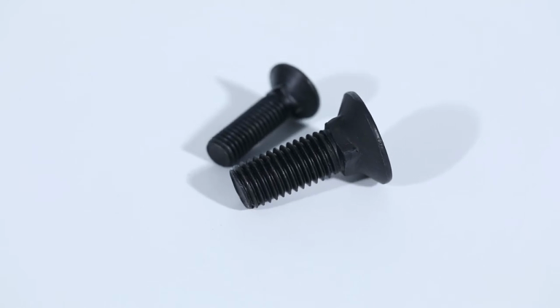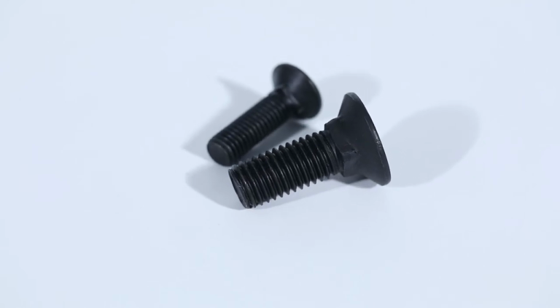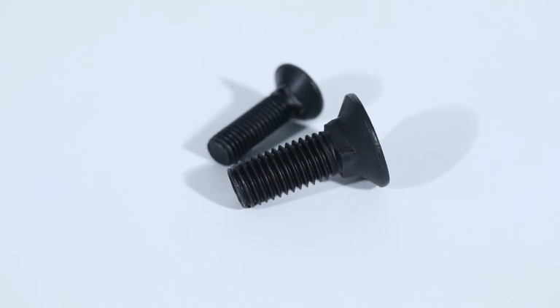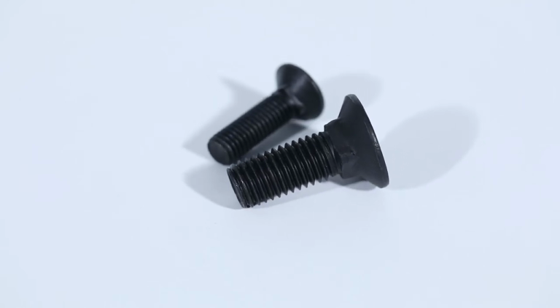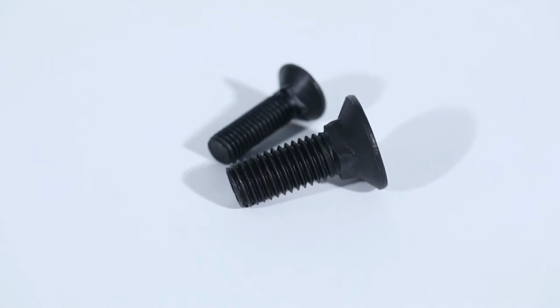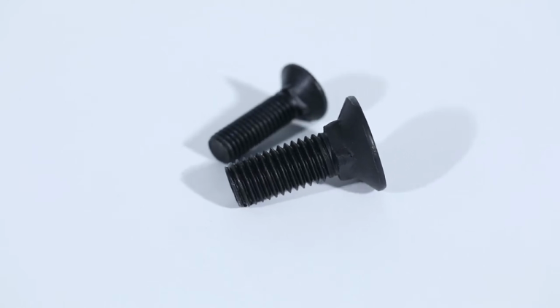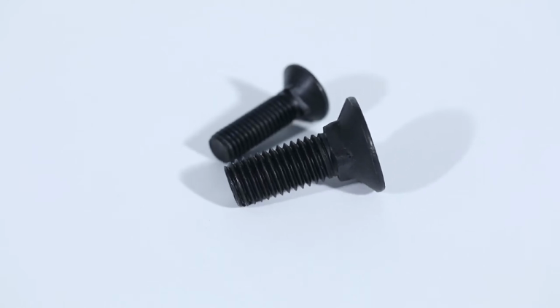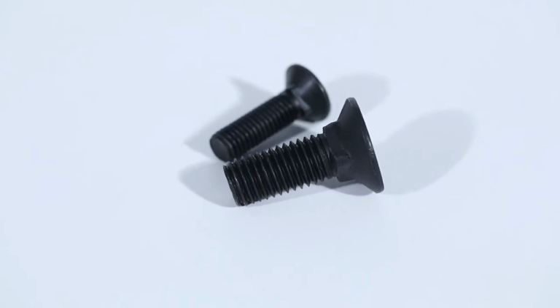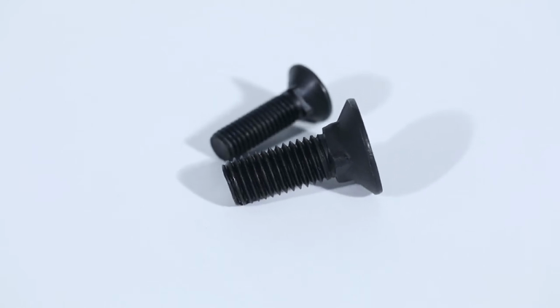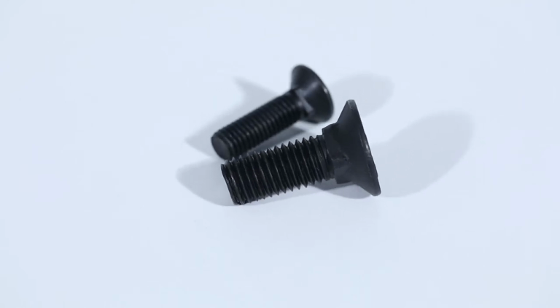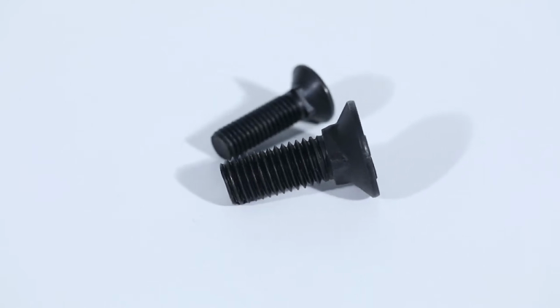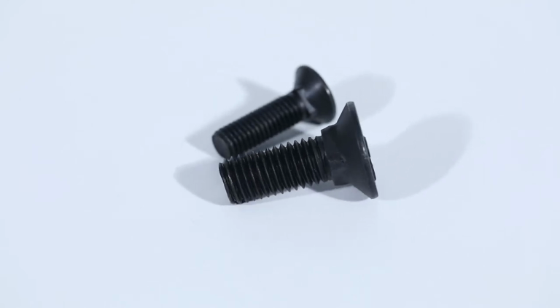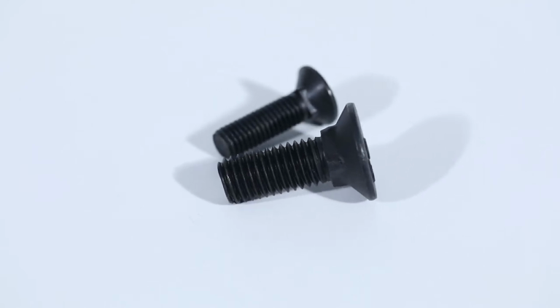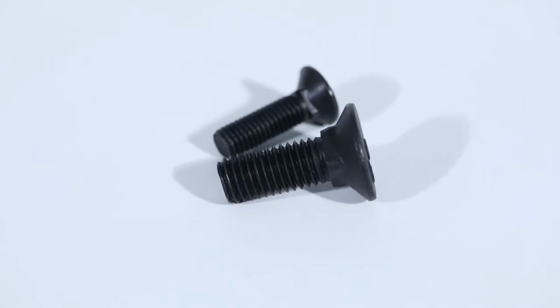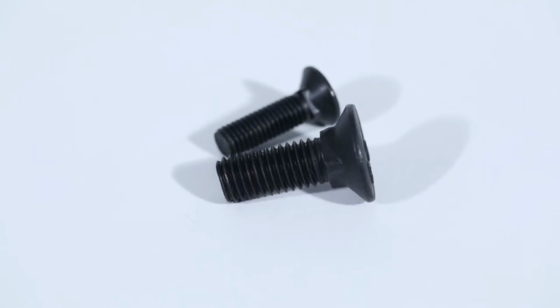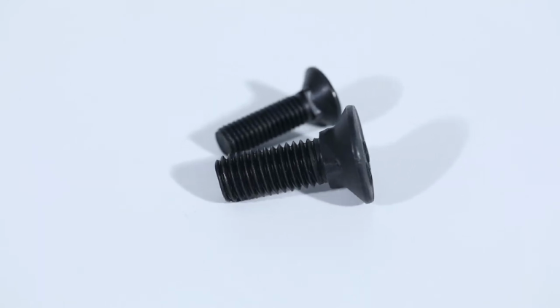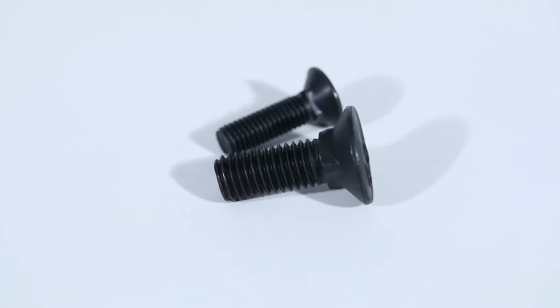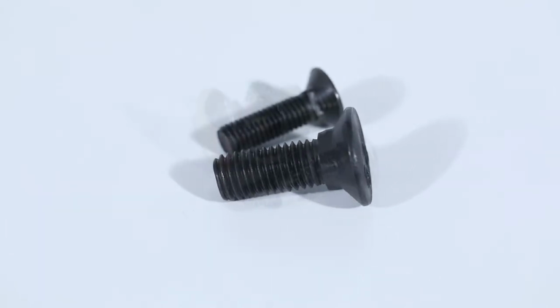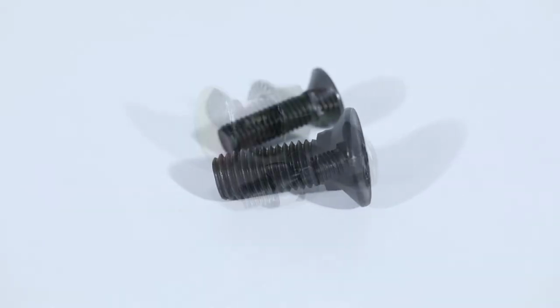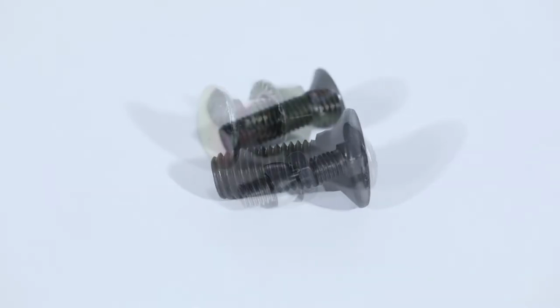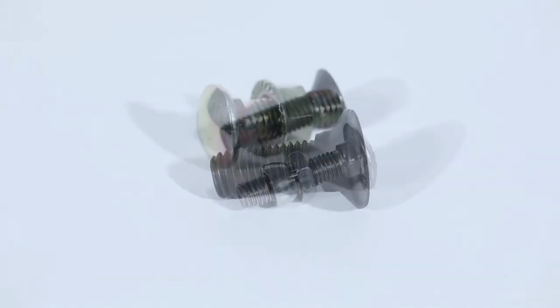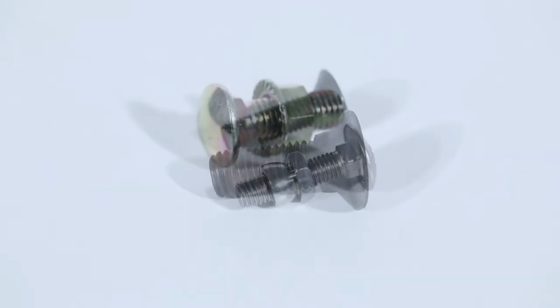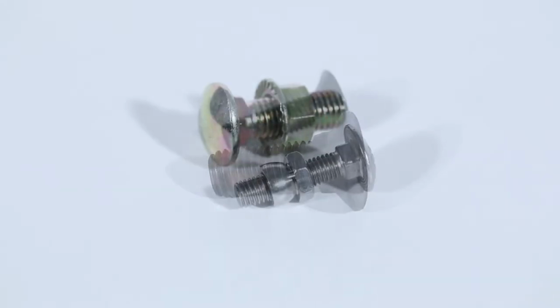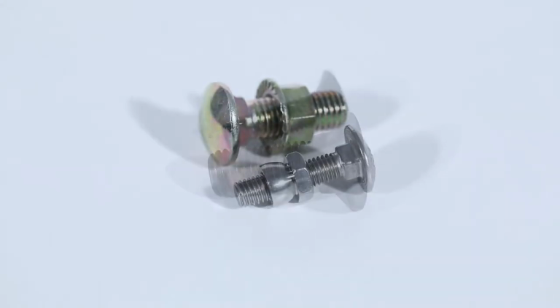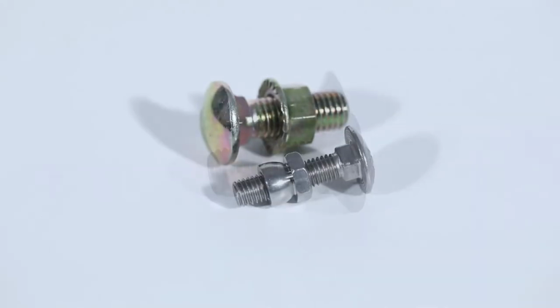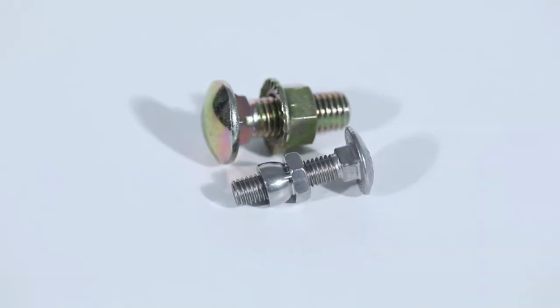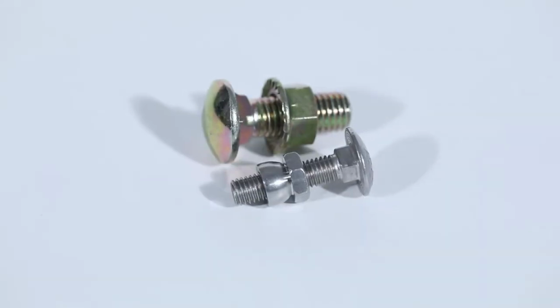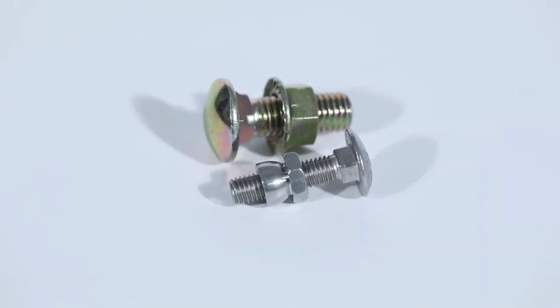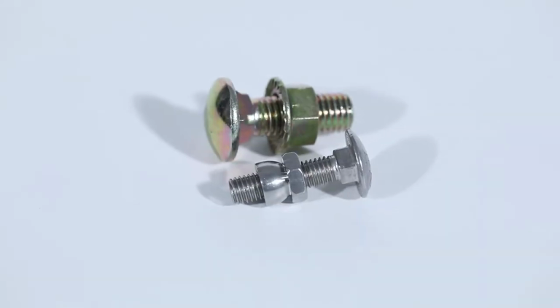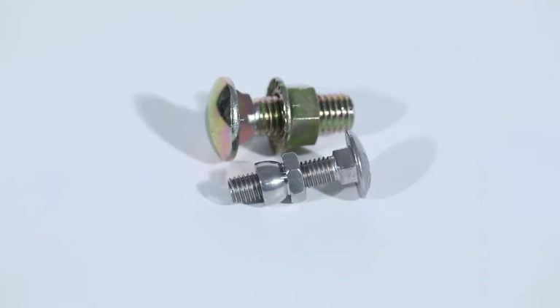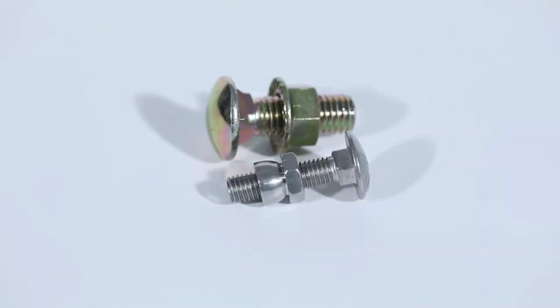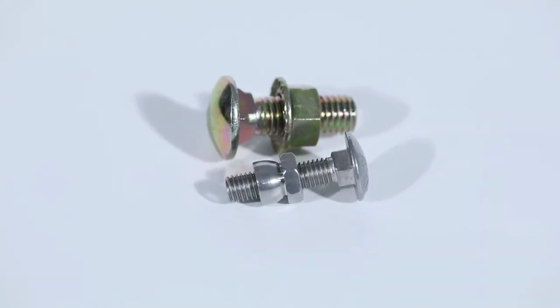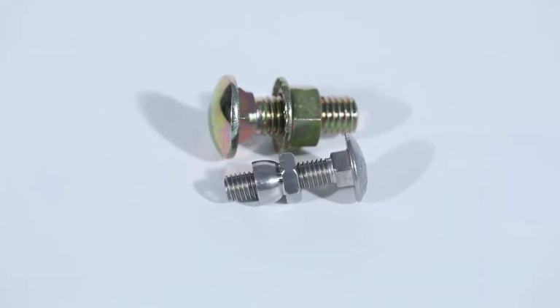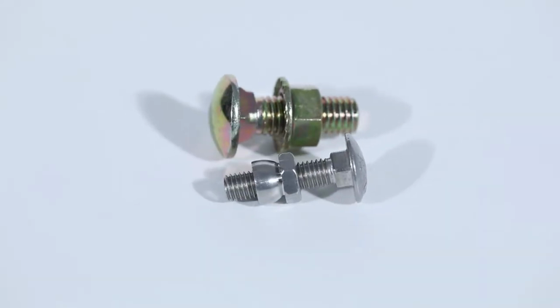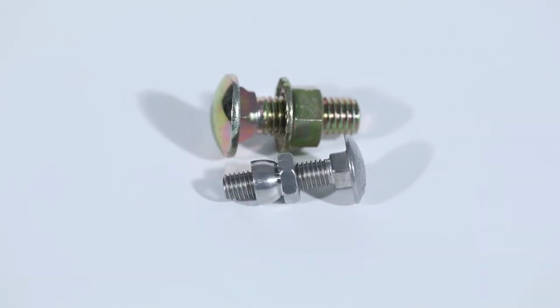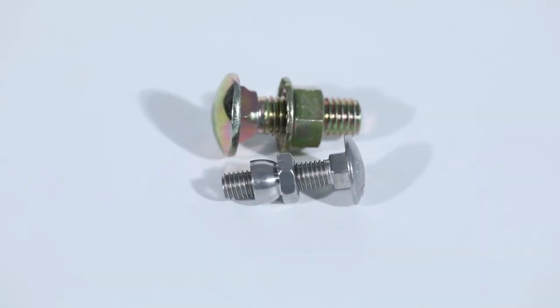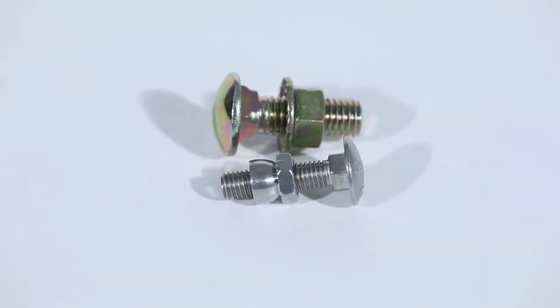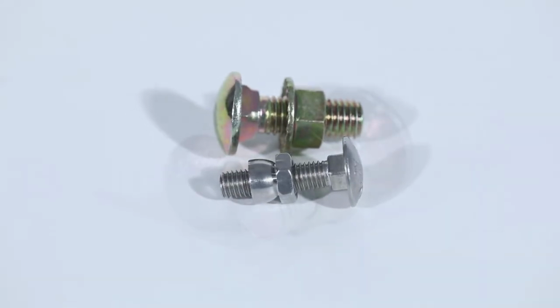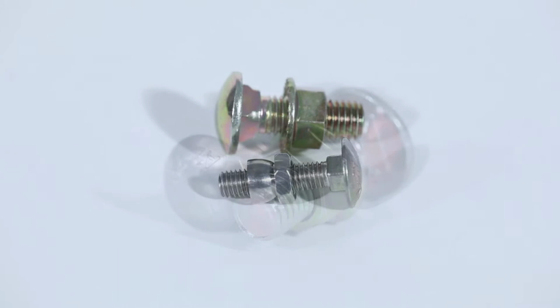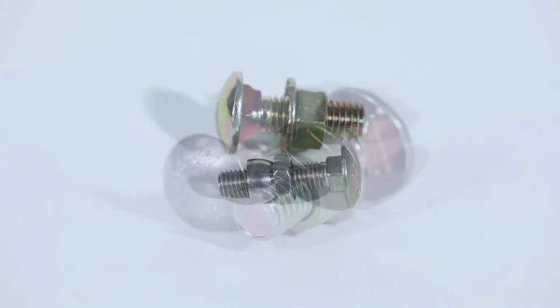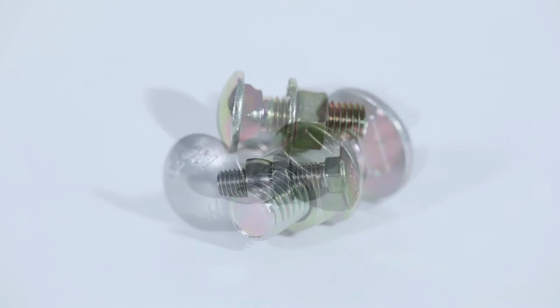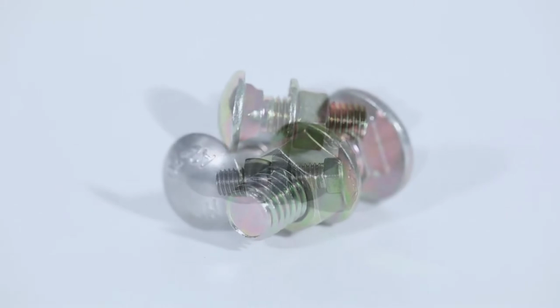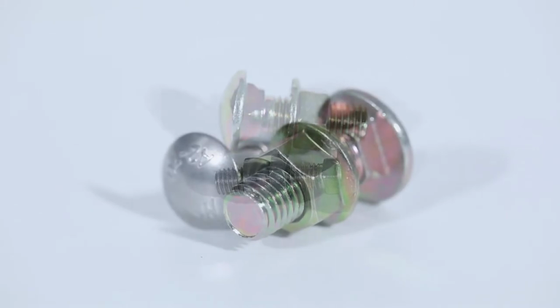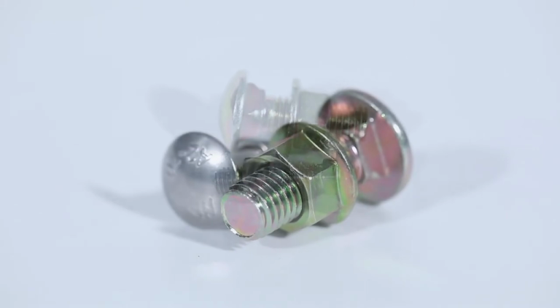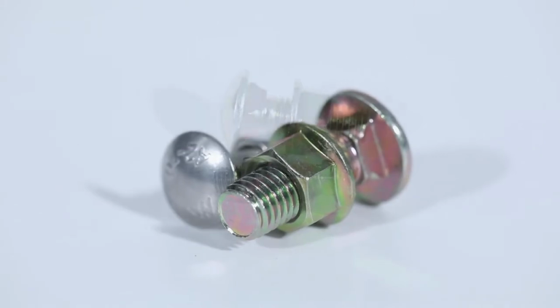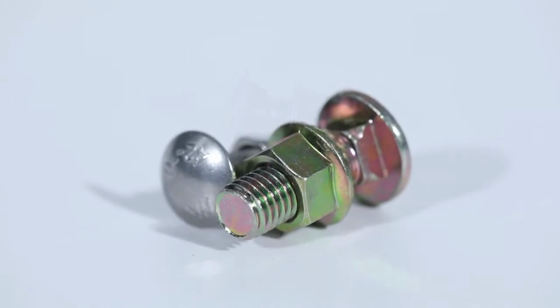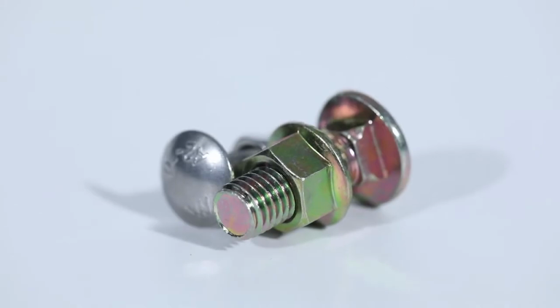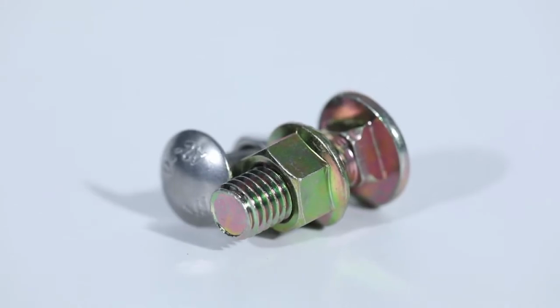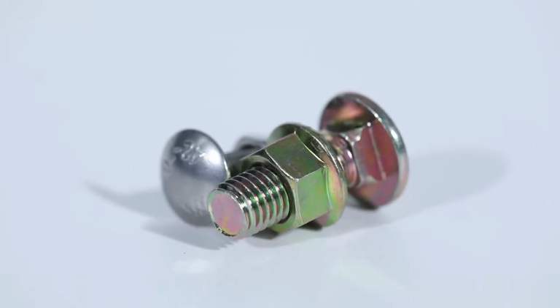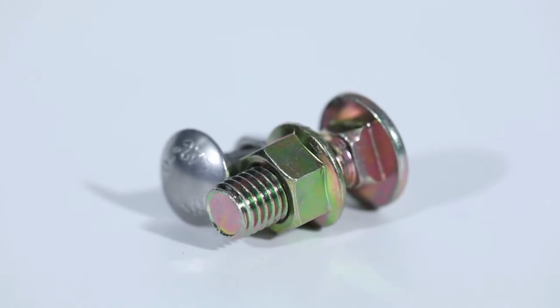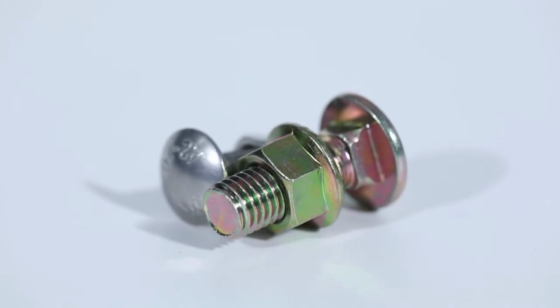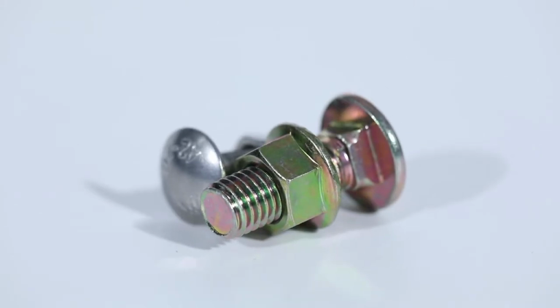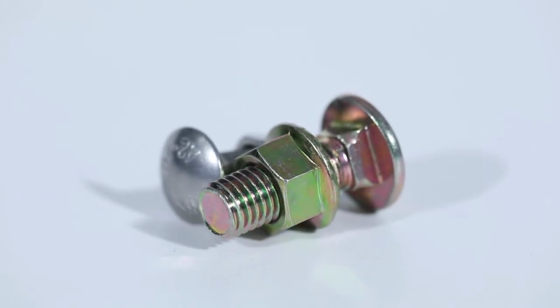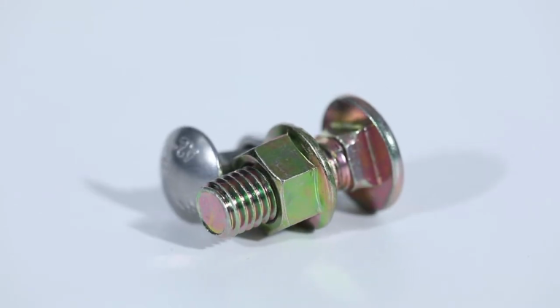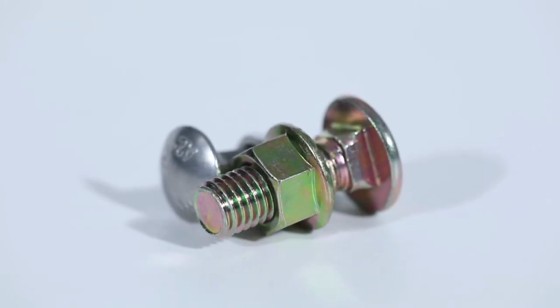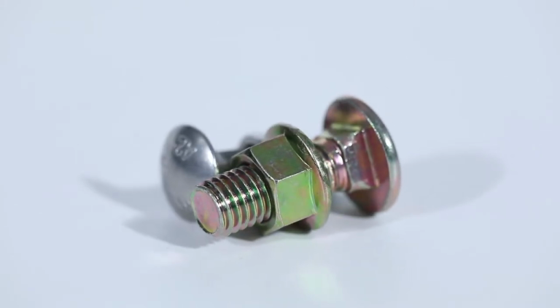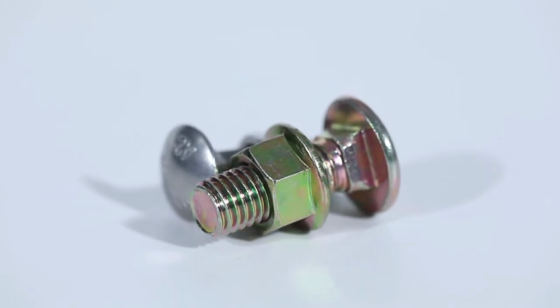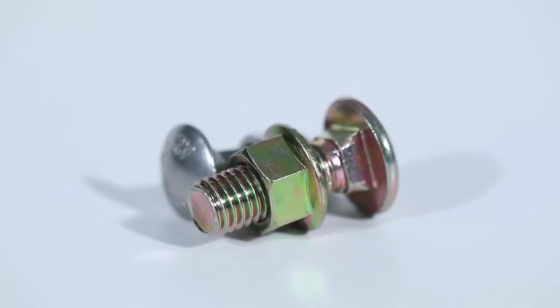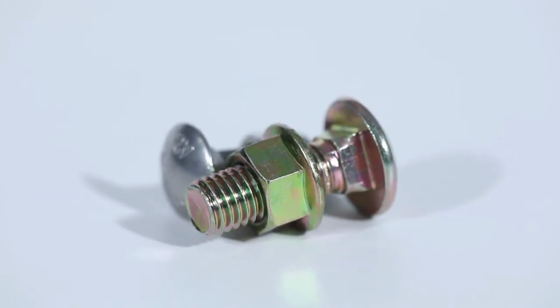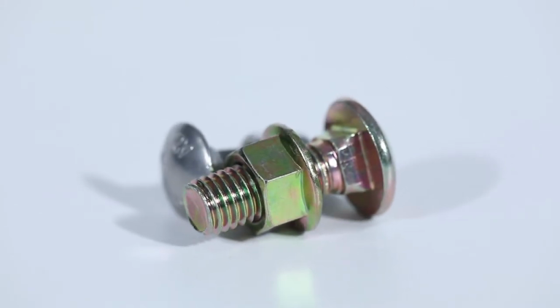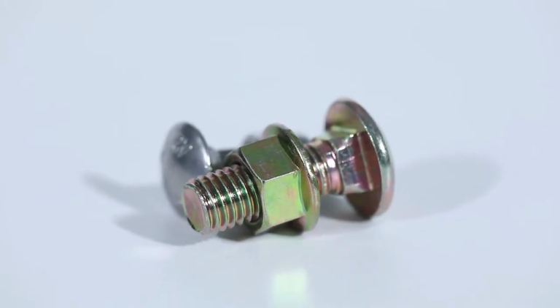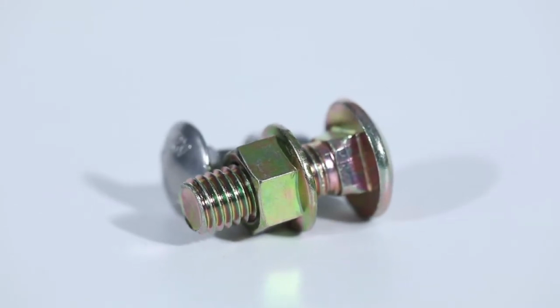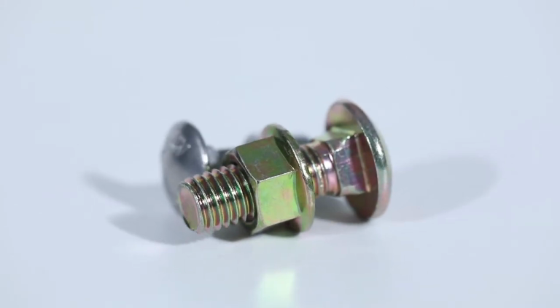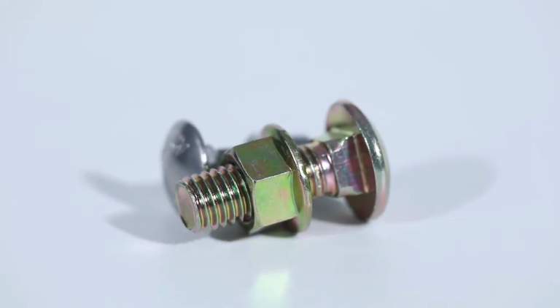Jiaxing Hainak Fasteners Company Limited is a company specialized in the export of fasteners.